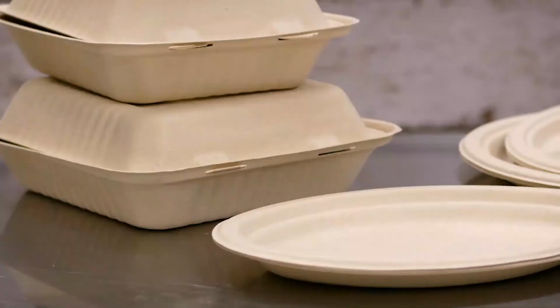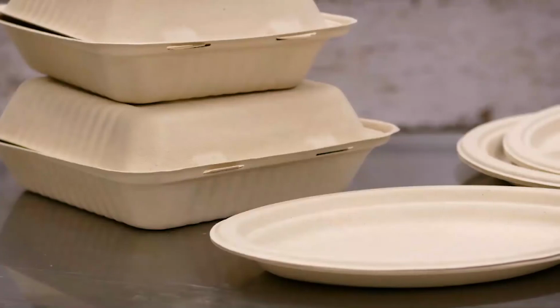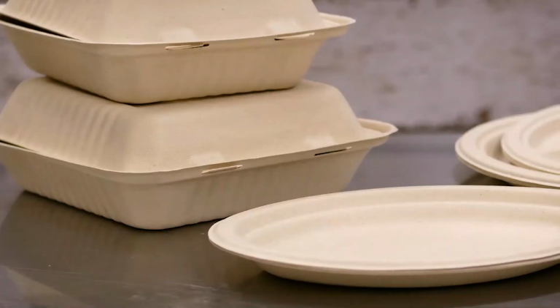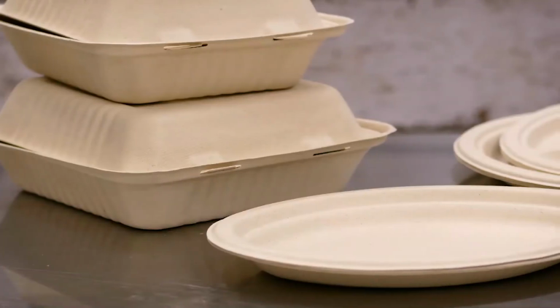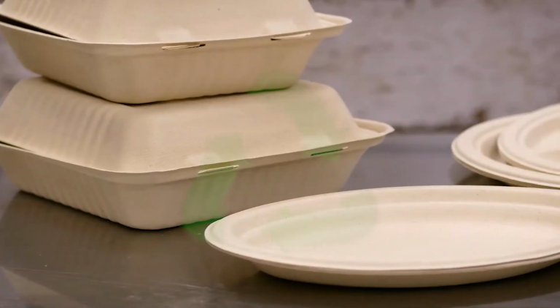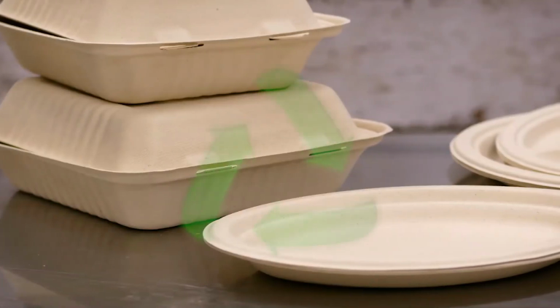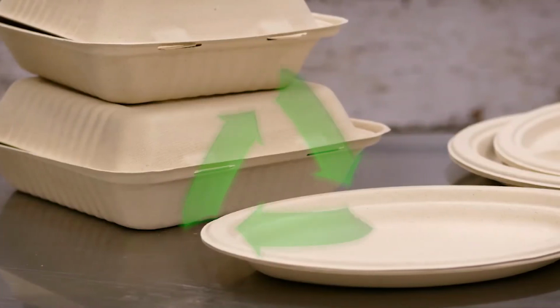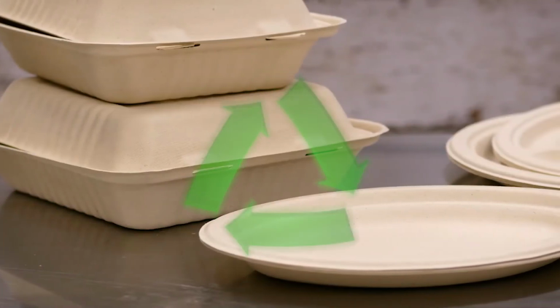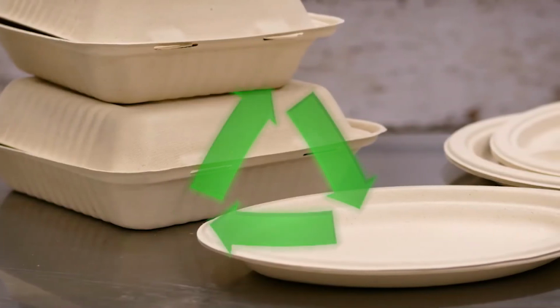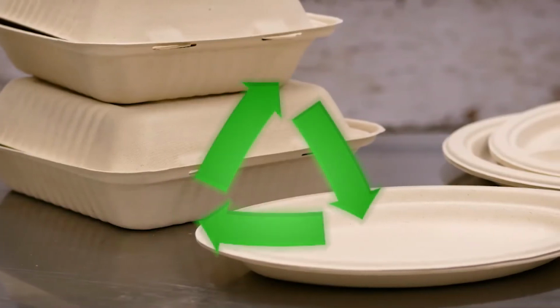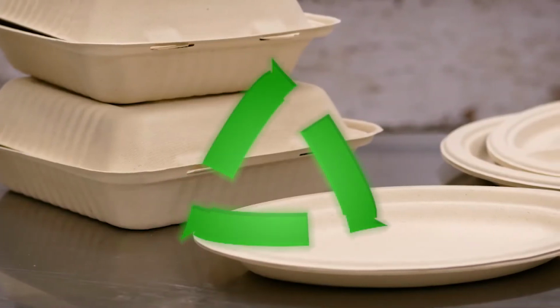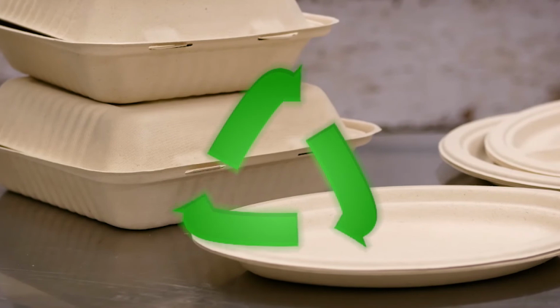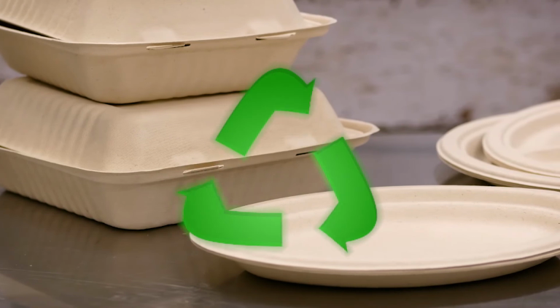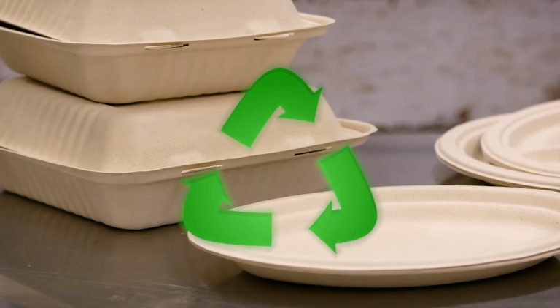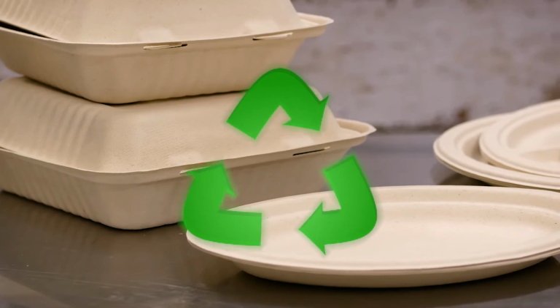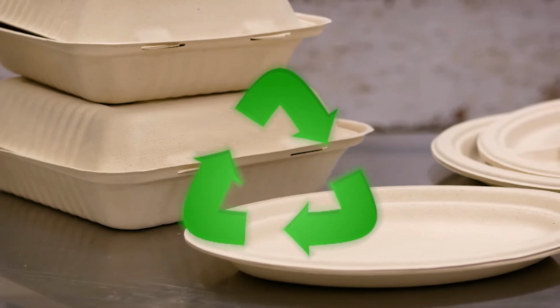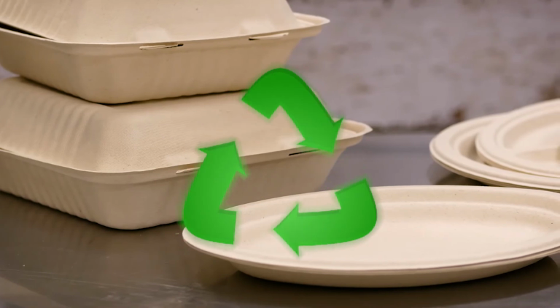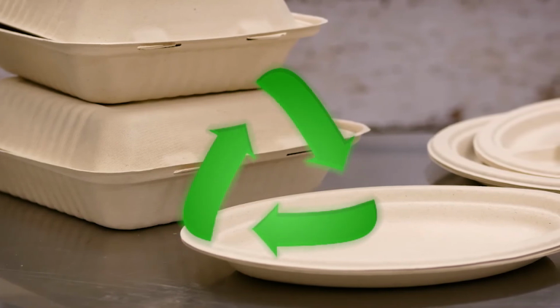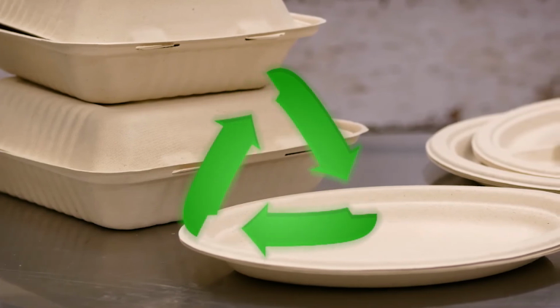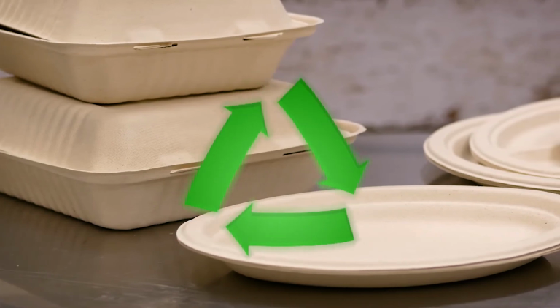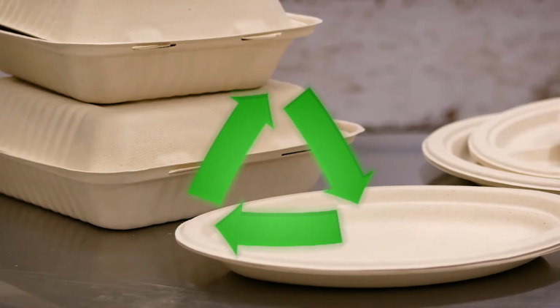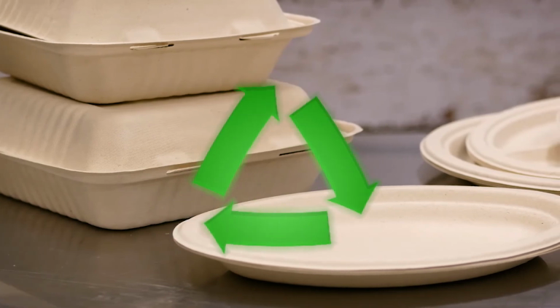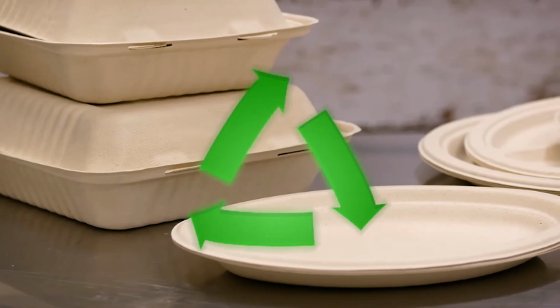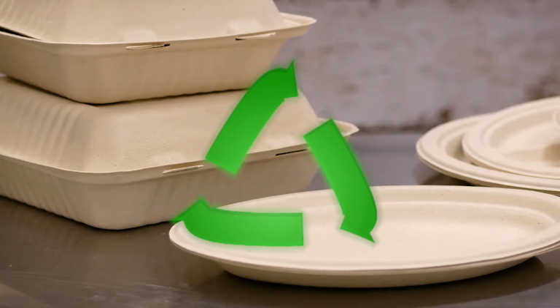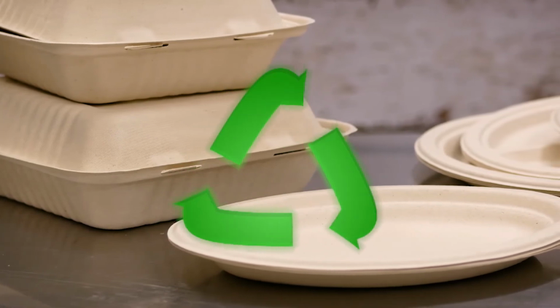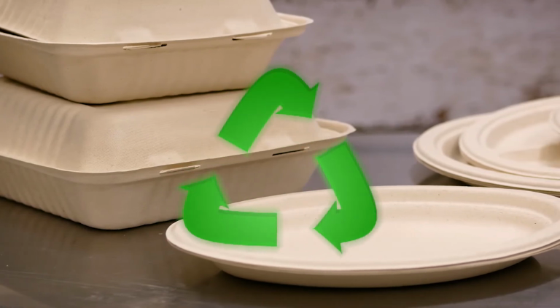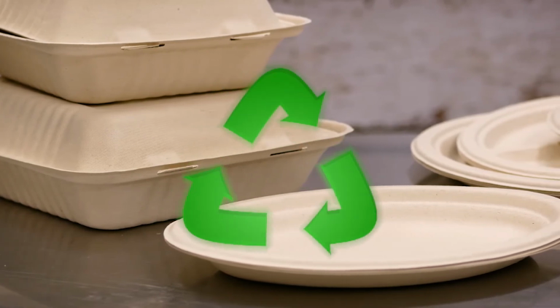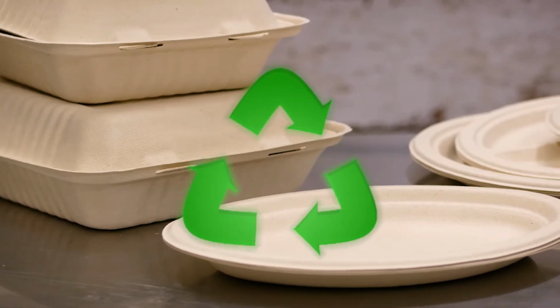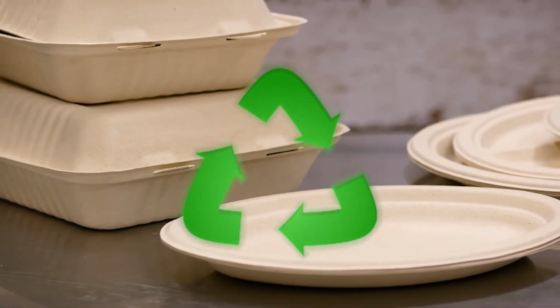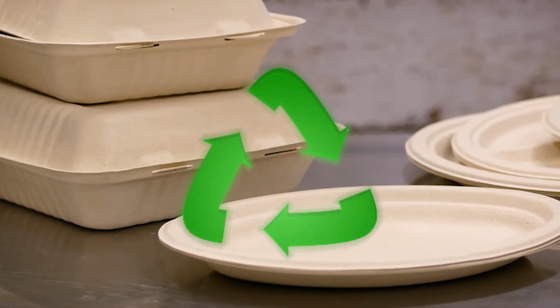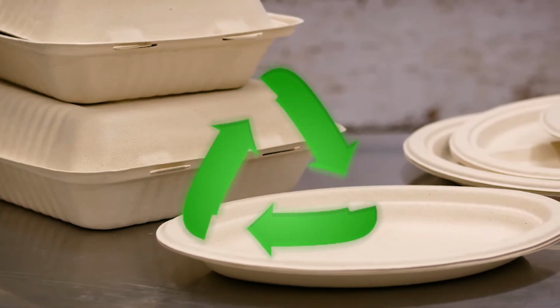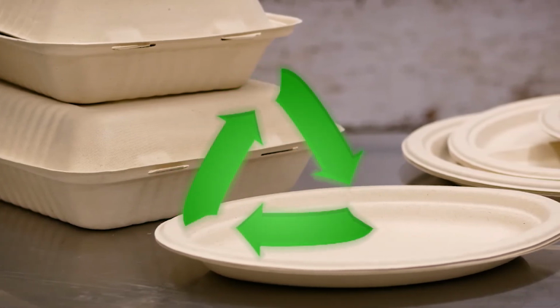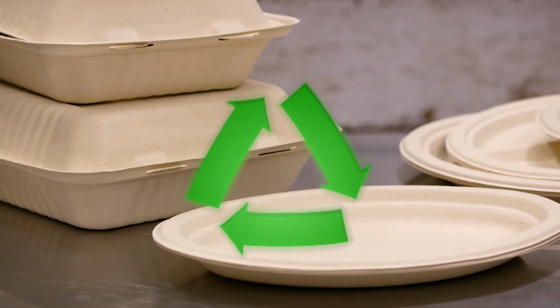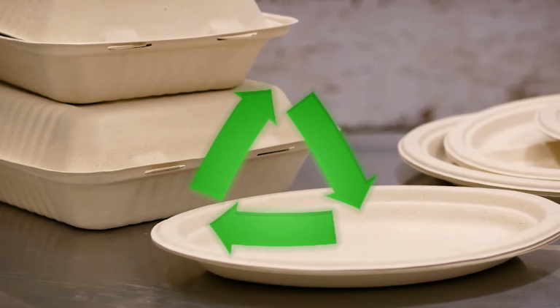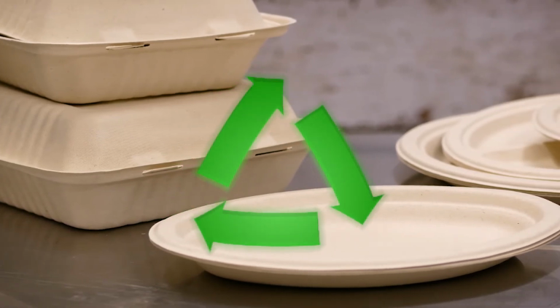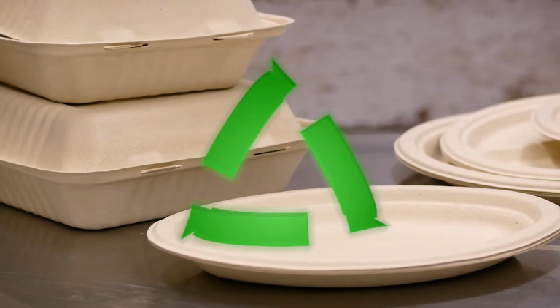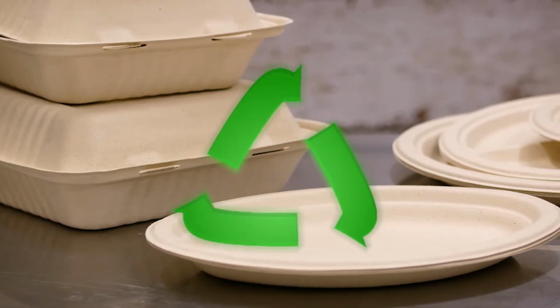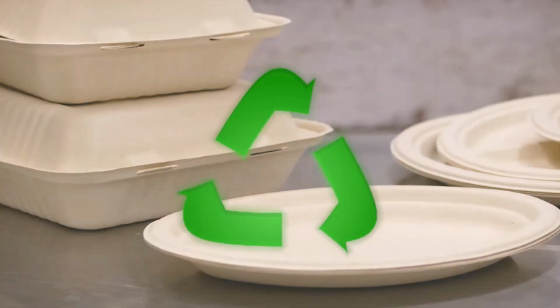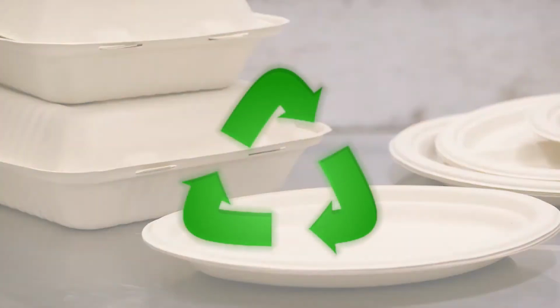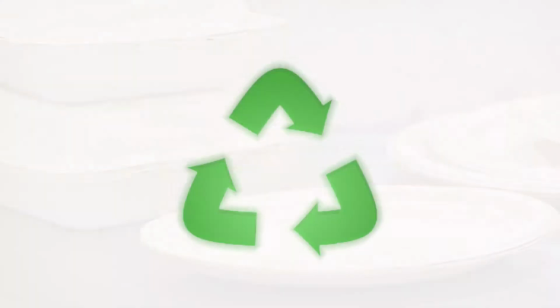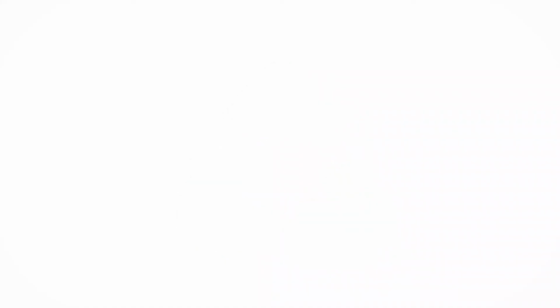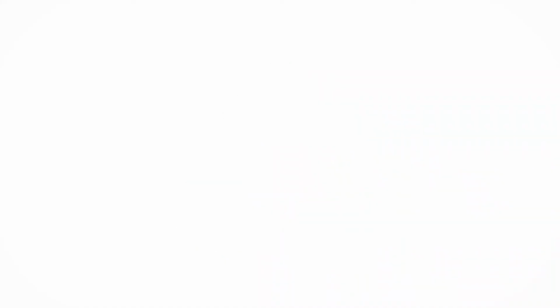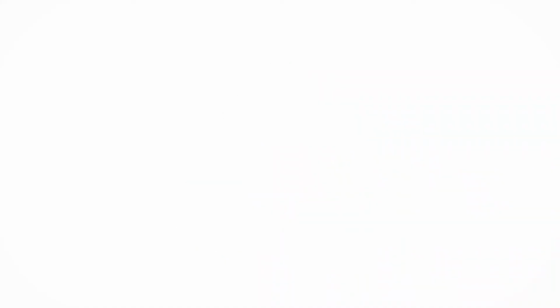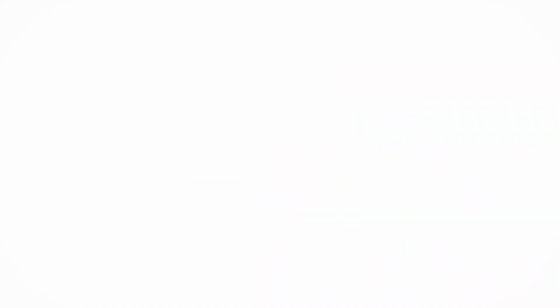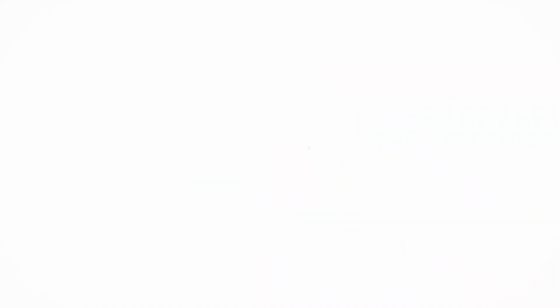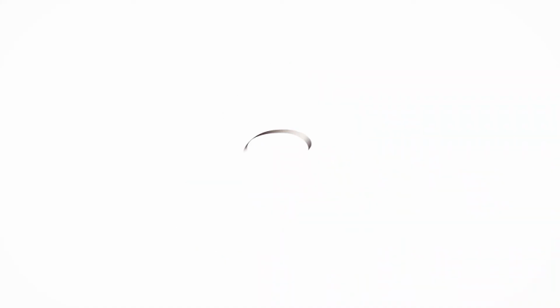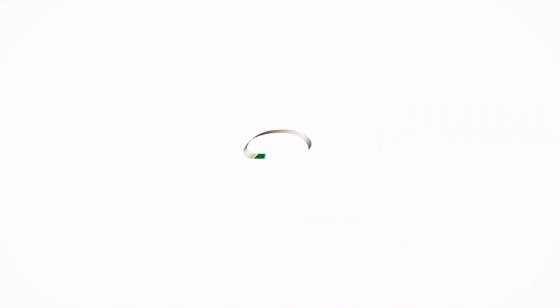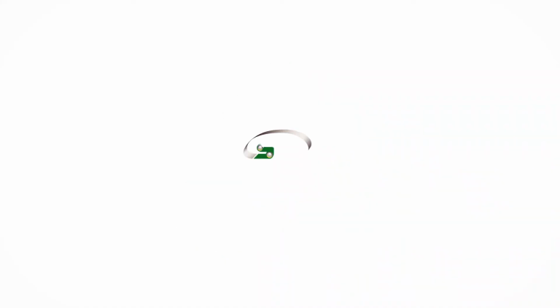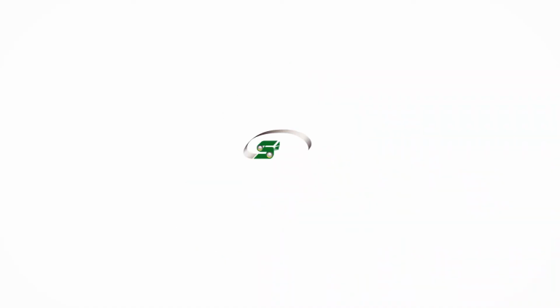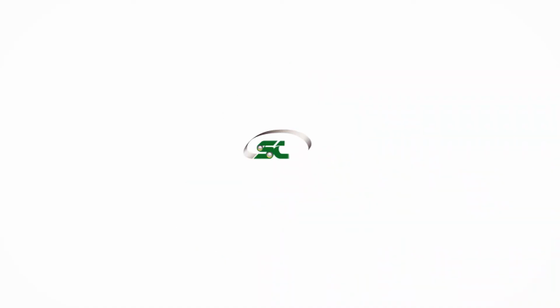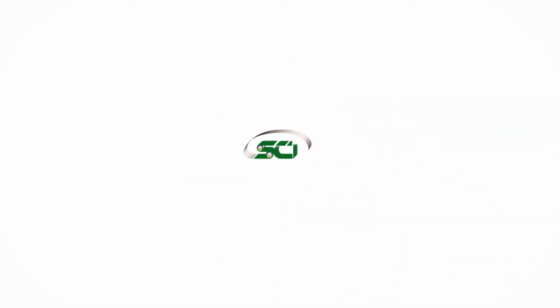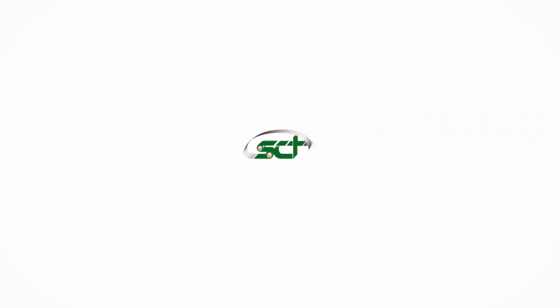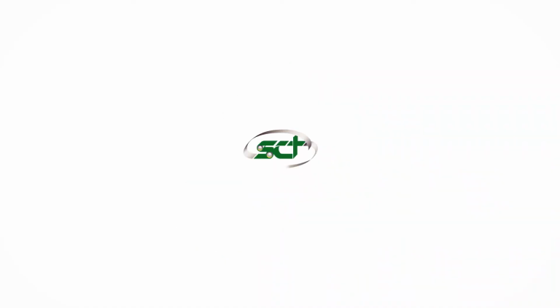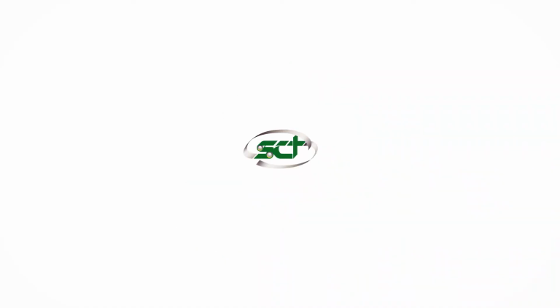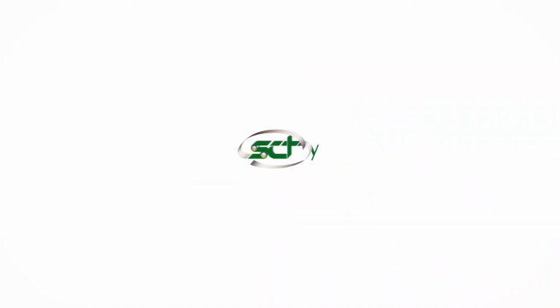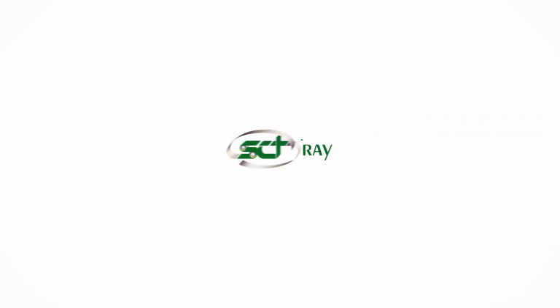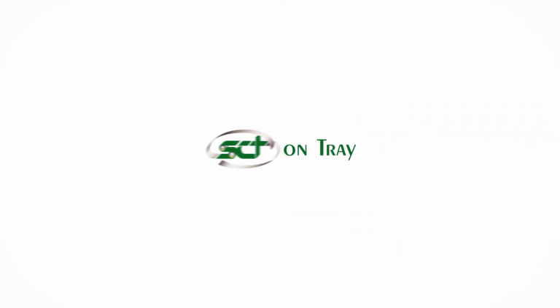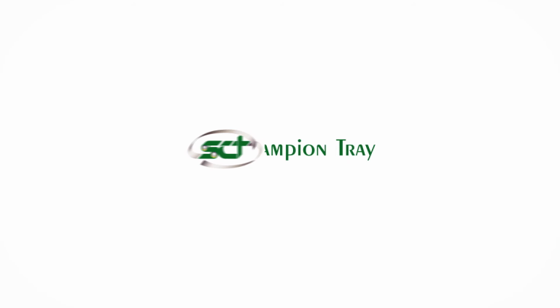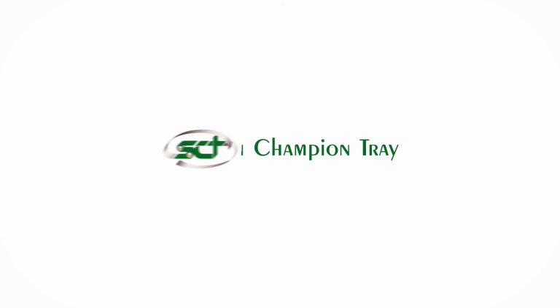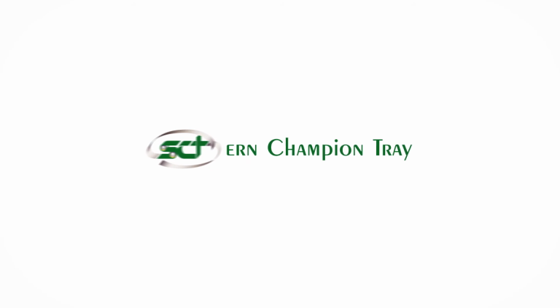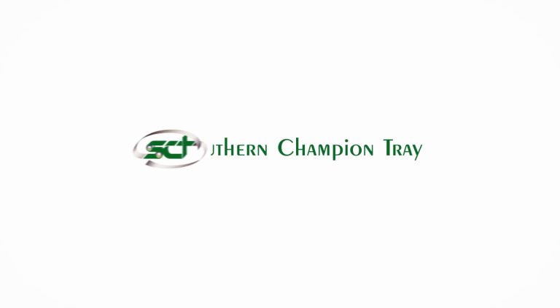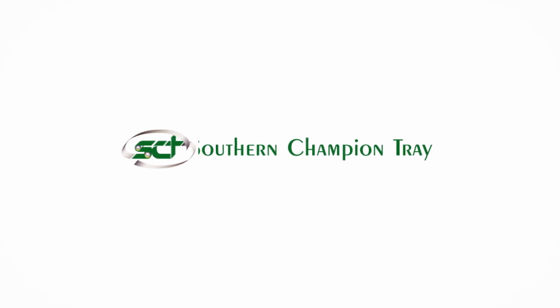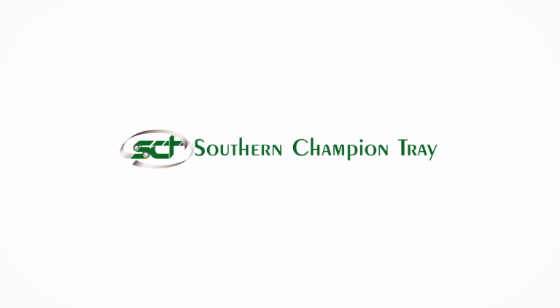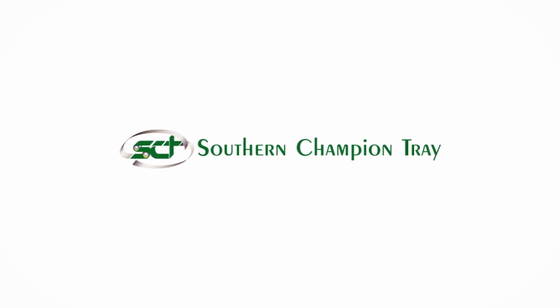All Champware items are recyclable and compostable where facilities exist. See our online catalog for more information.